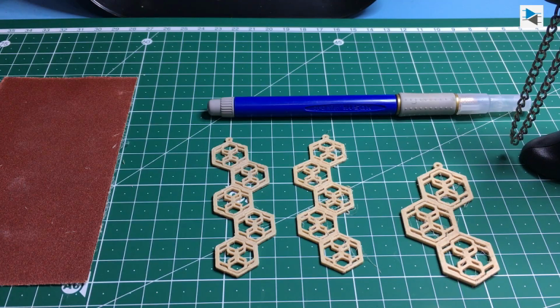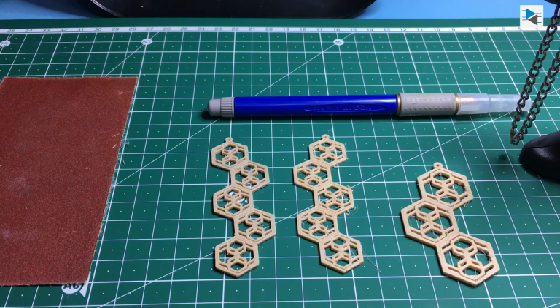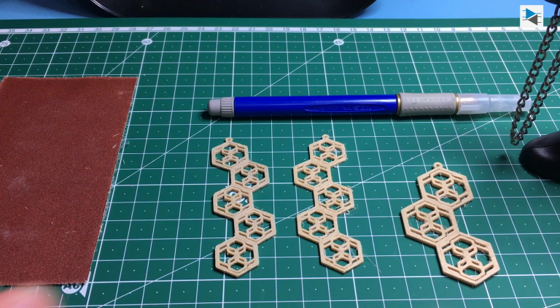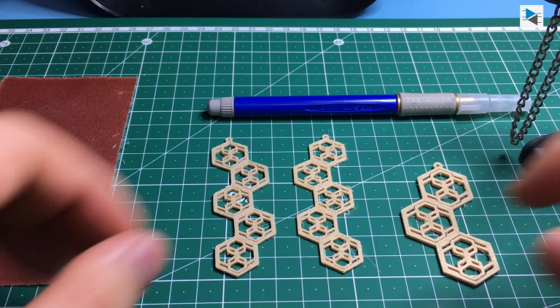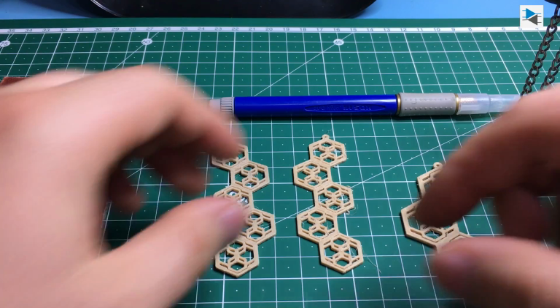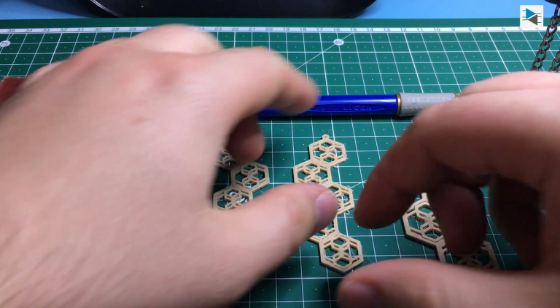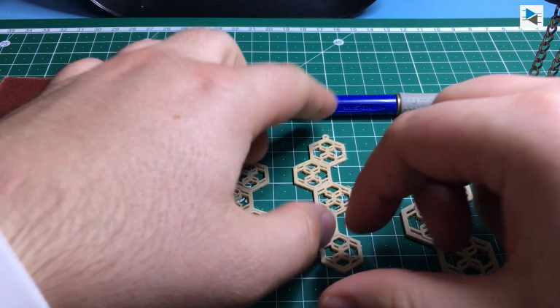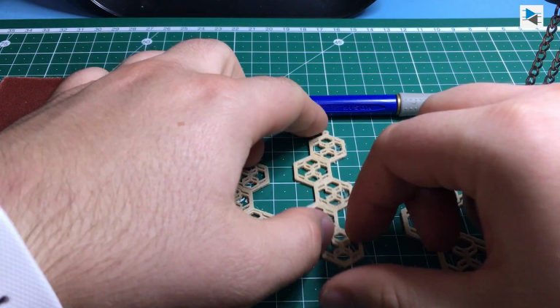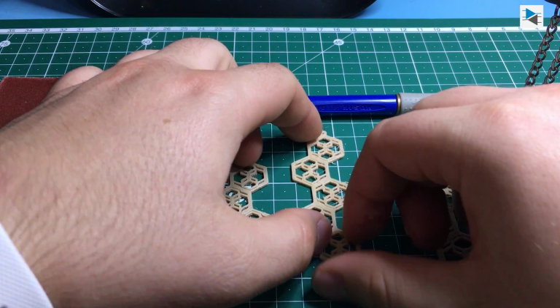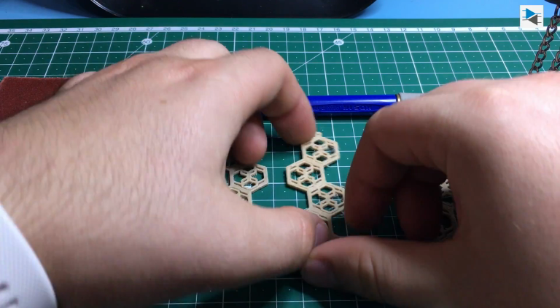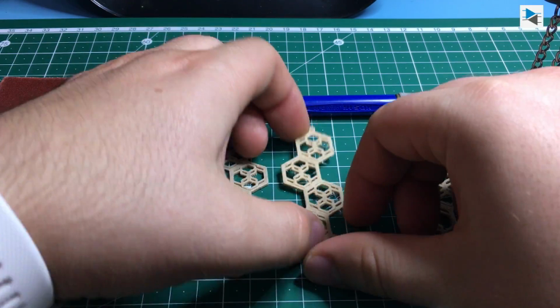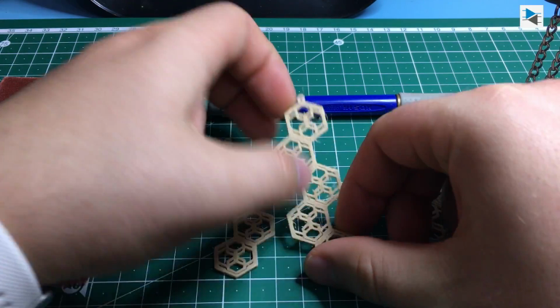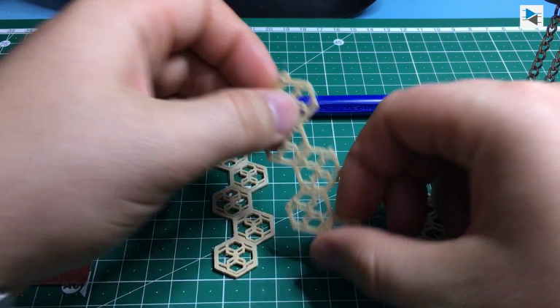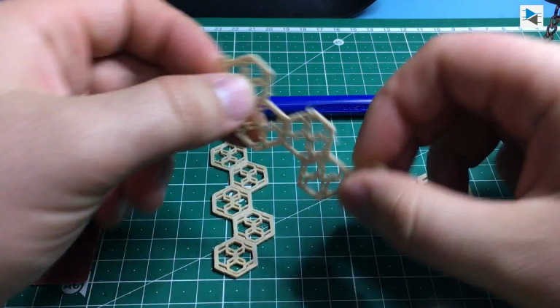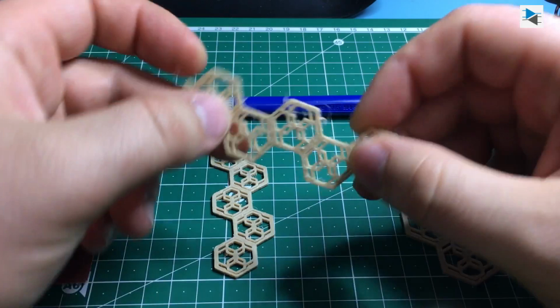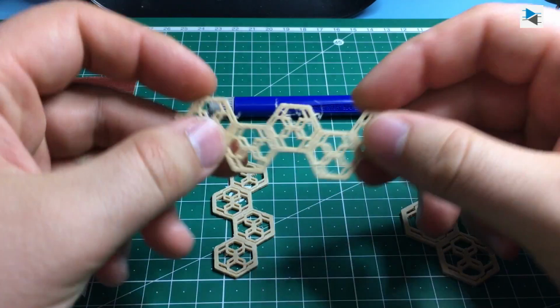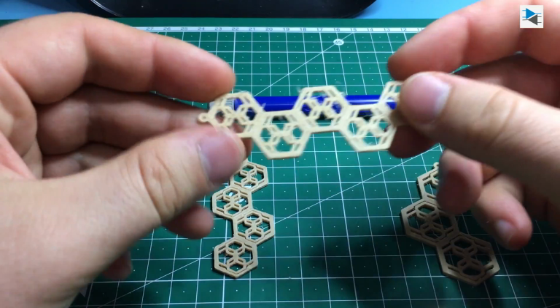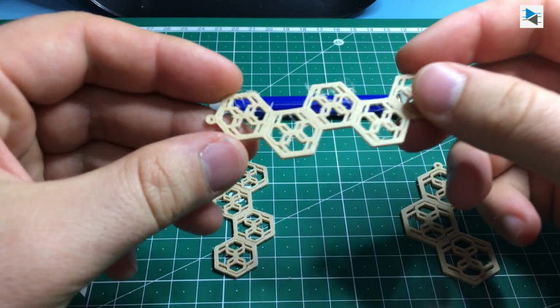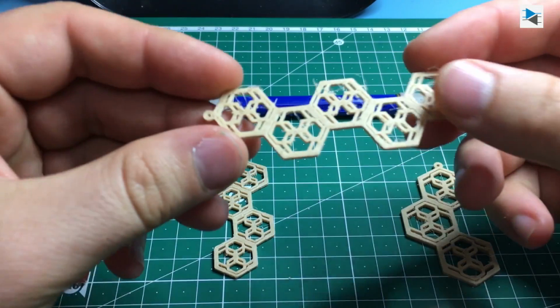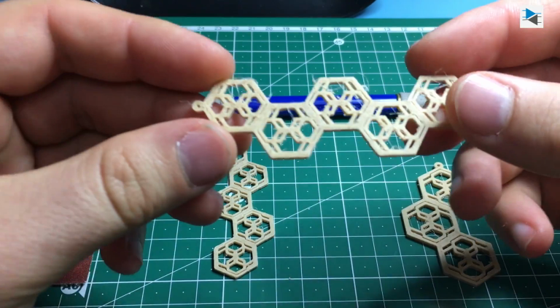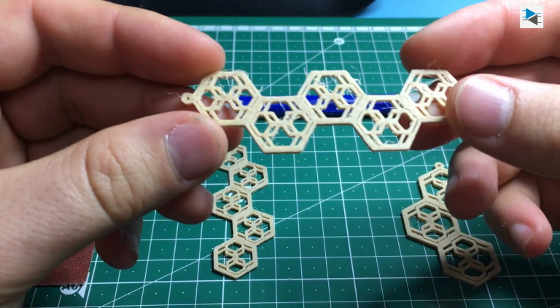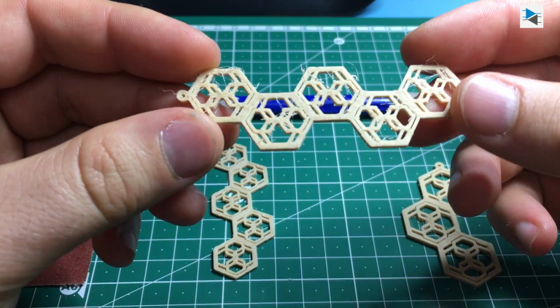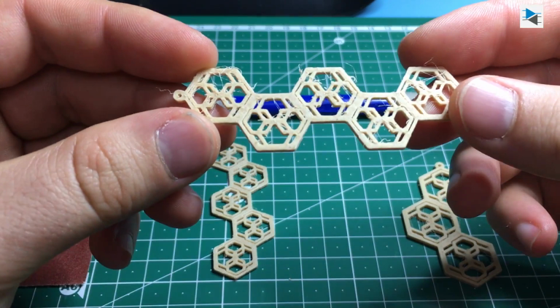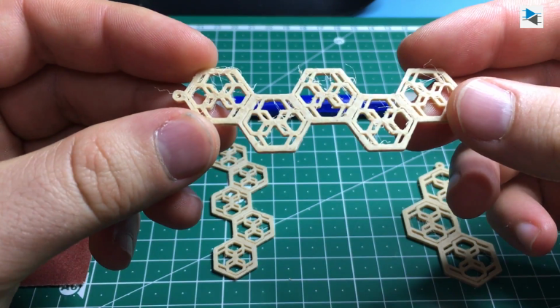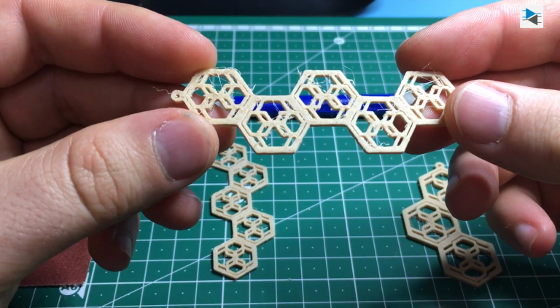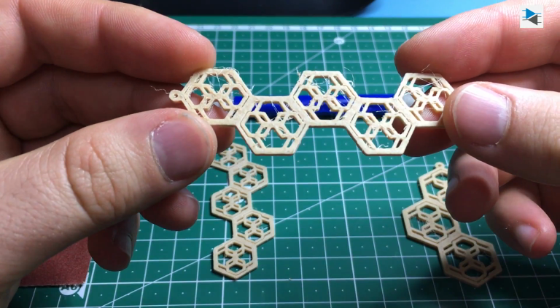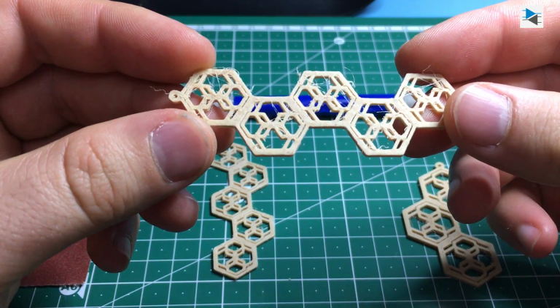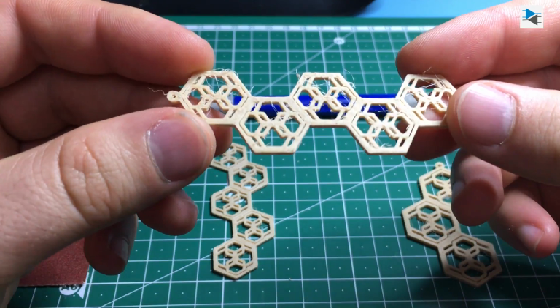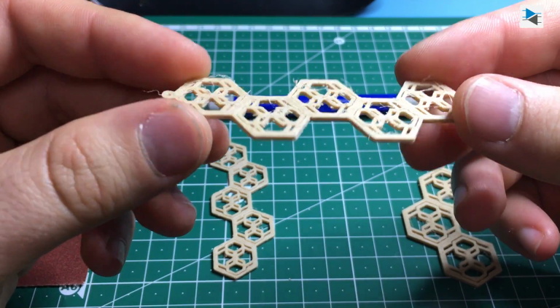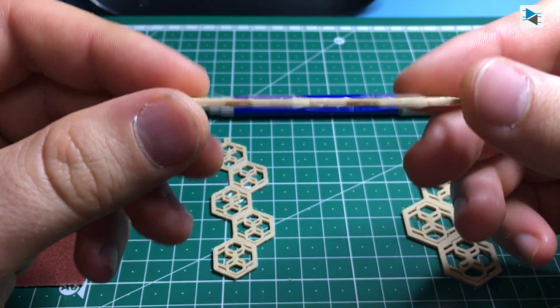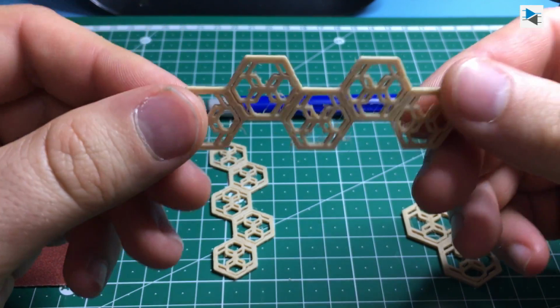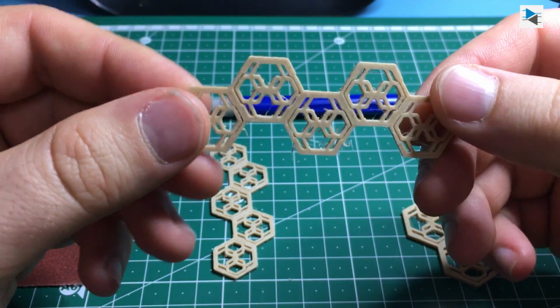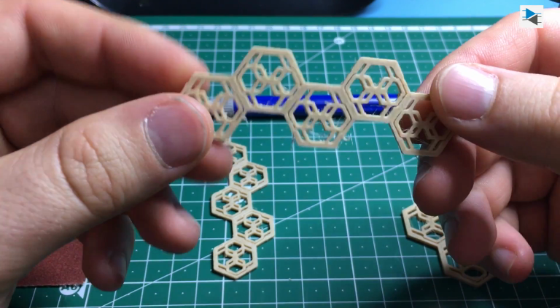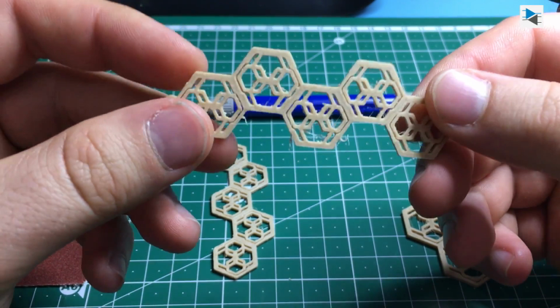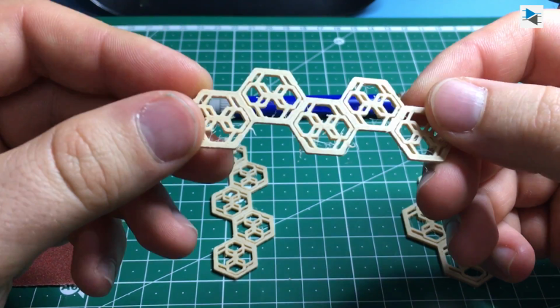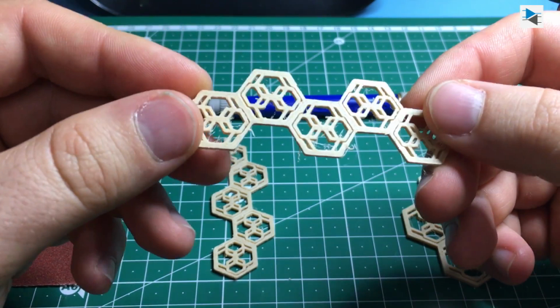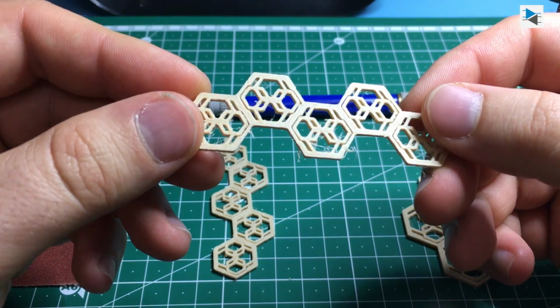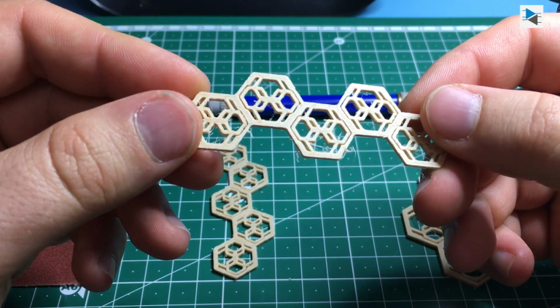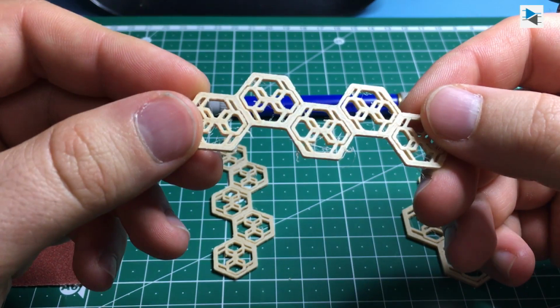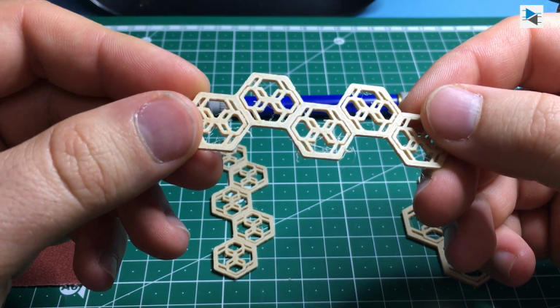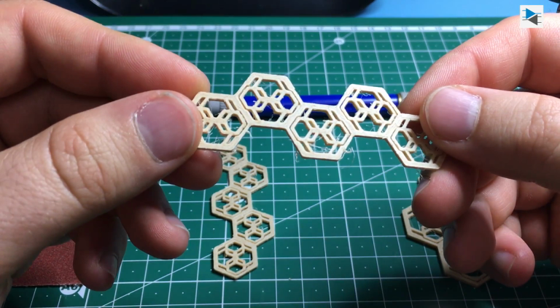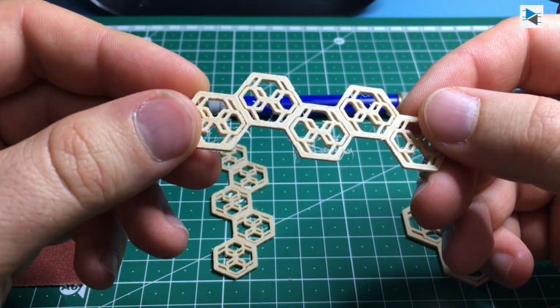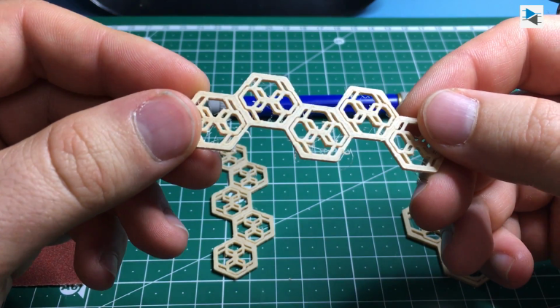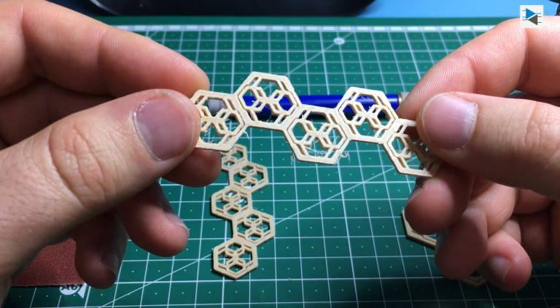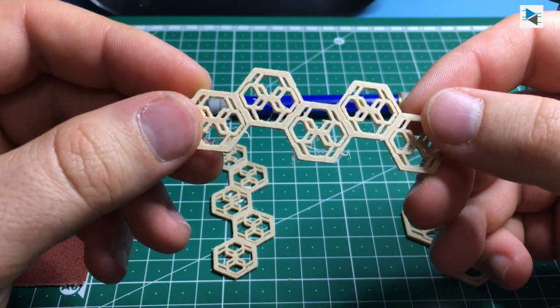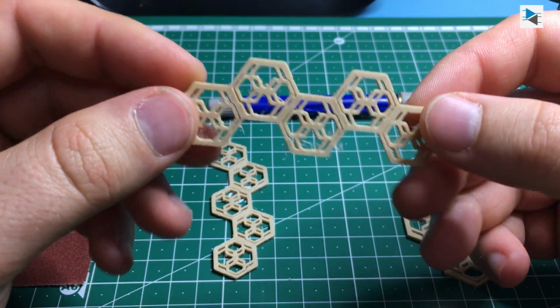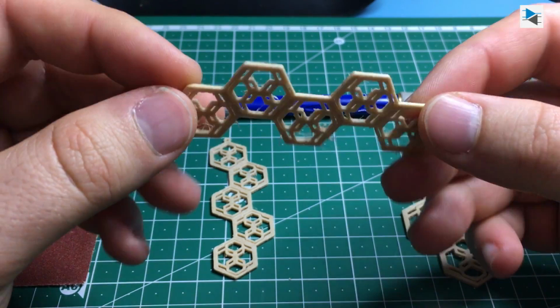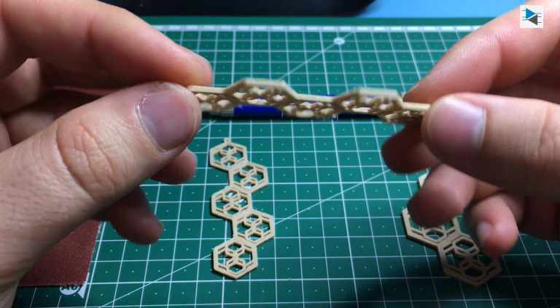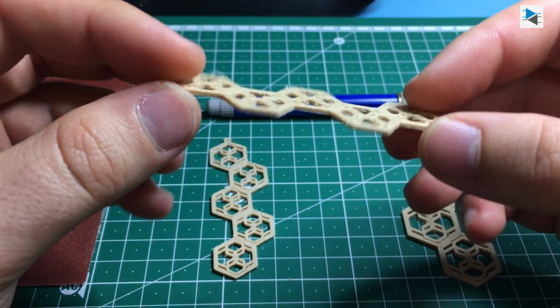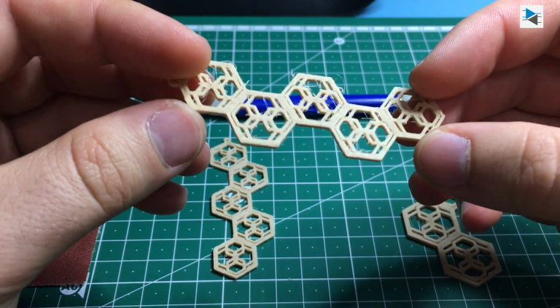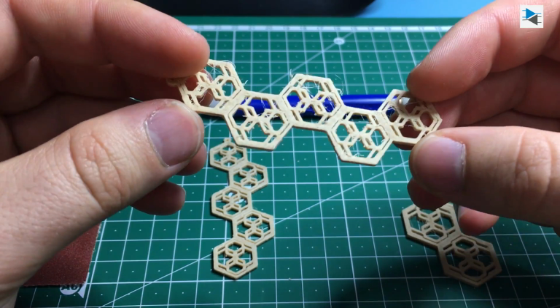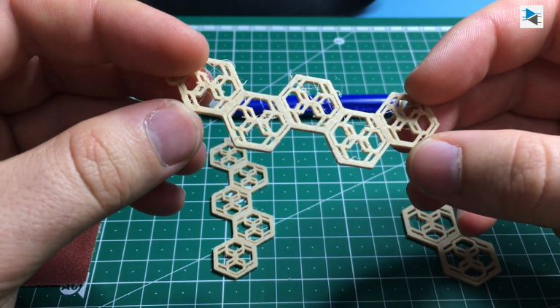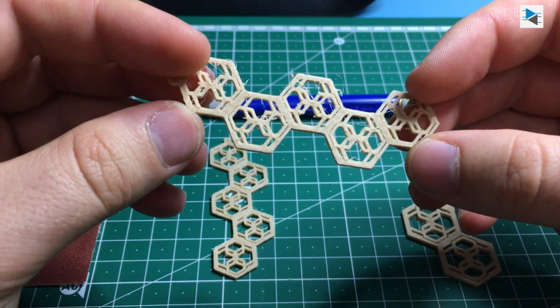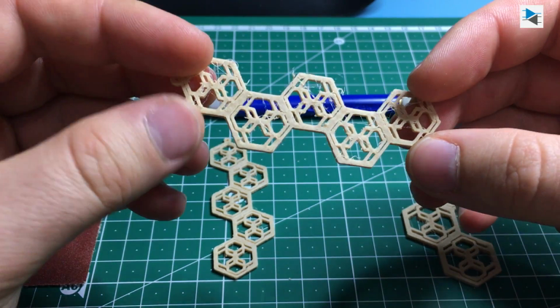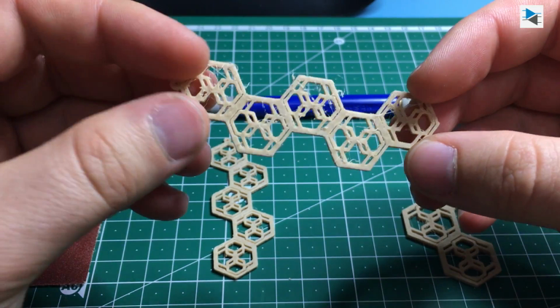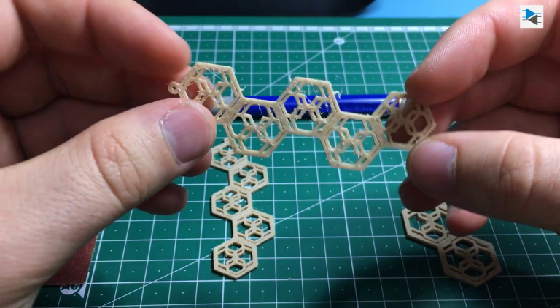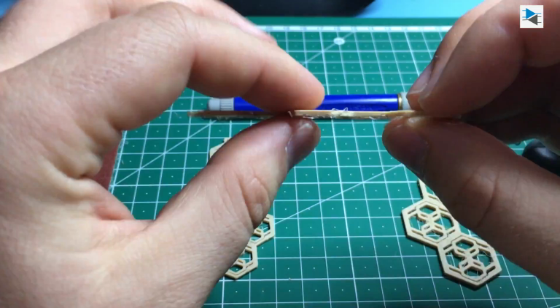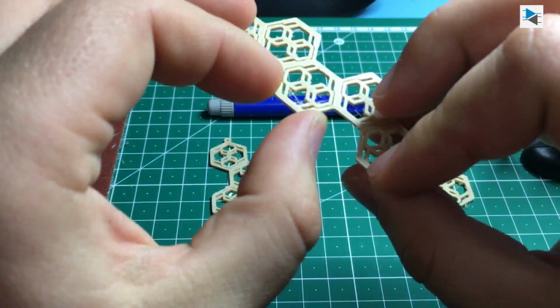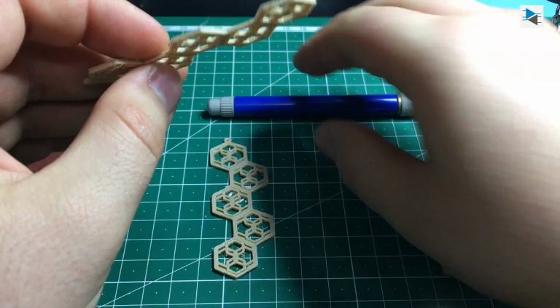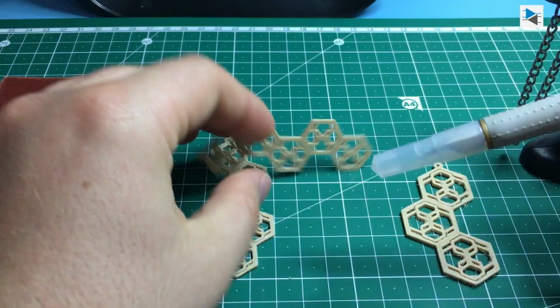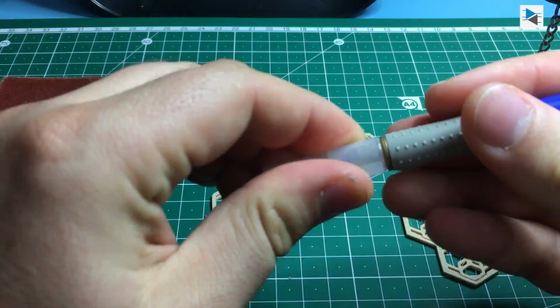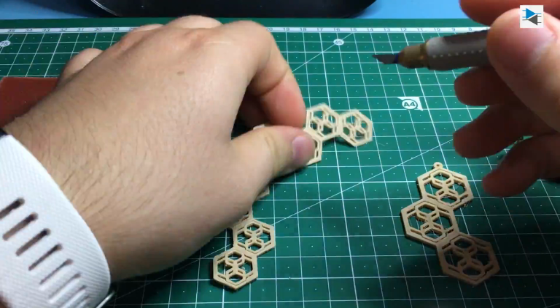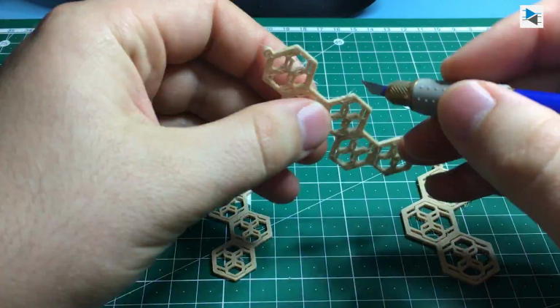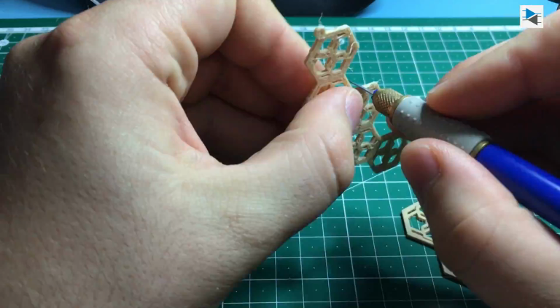Finishing the parts takes an X-Acto knife, some sanding paper, a propane torch for burning the small hairs, and some elbow grease.